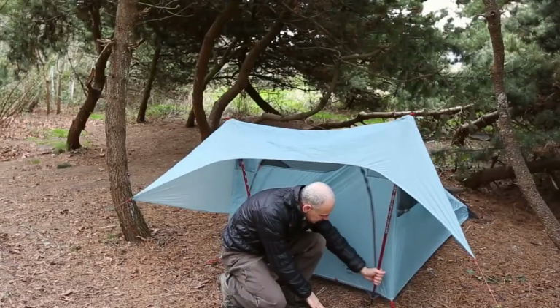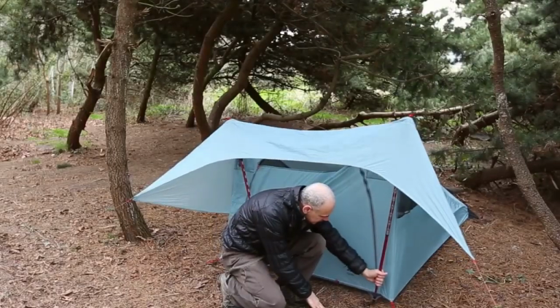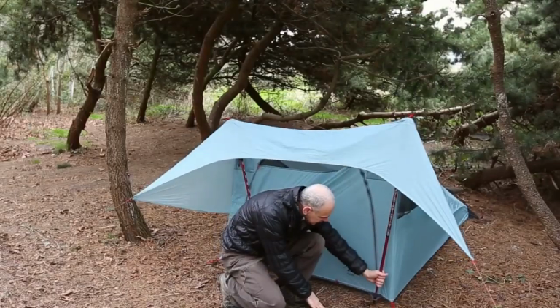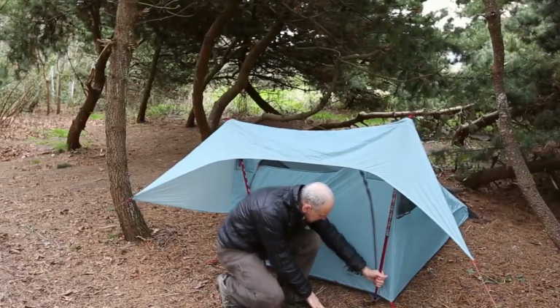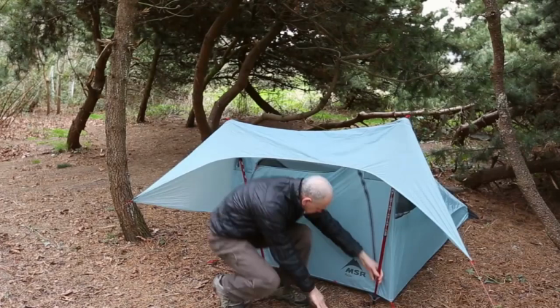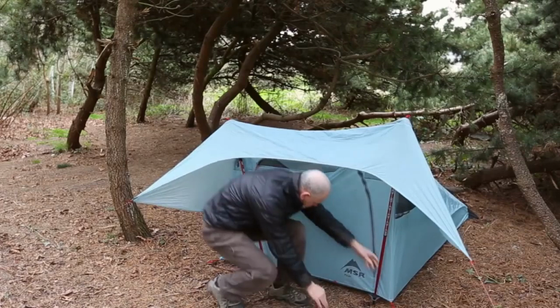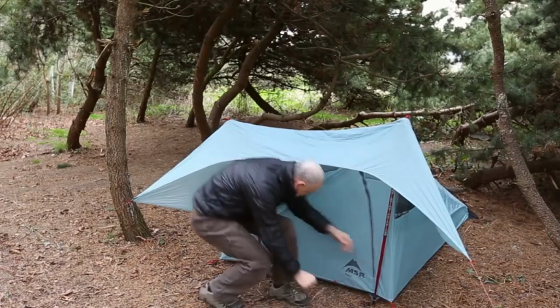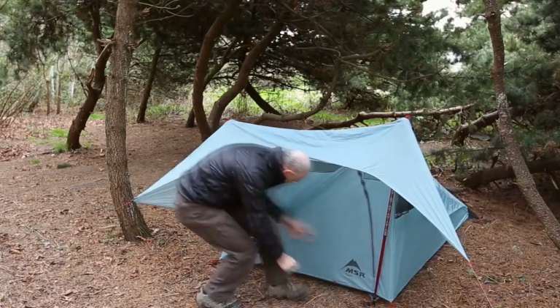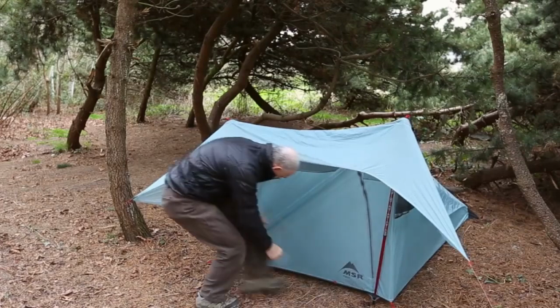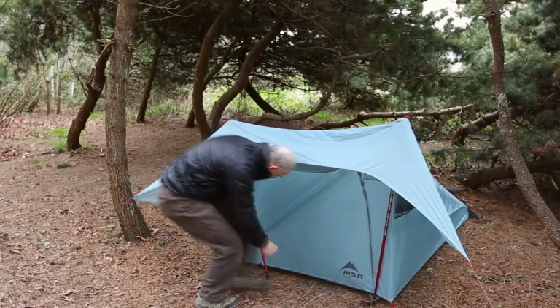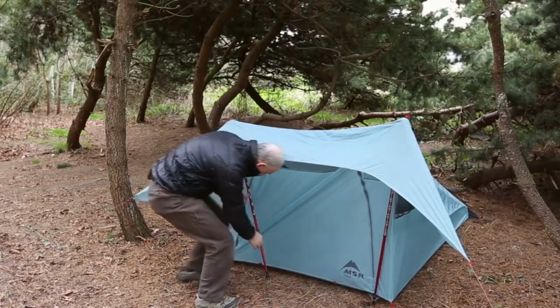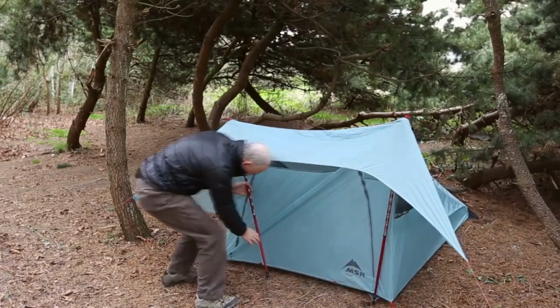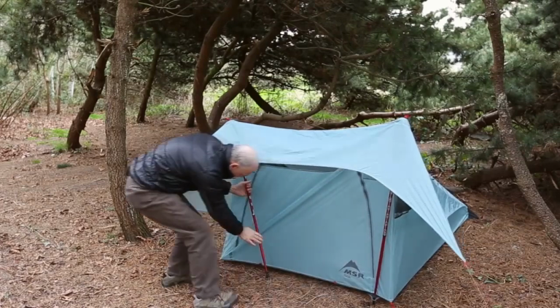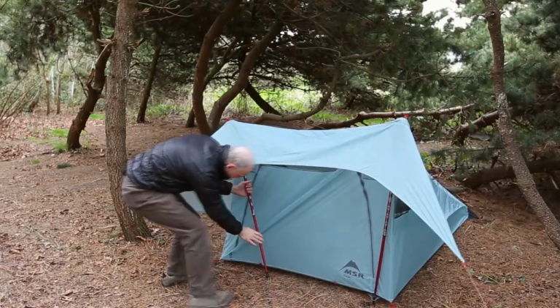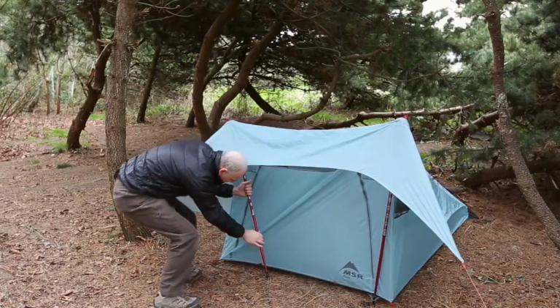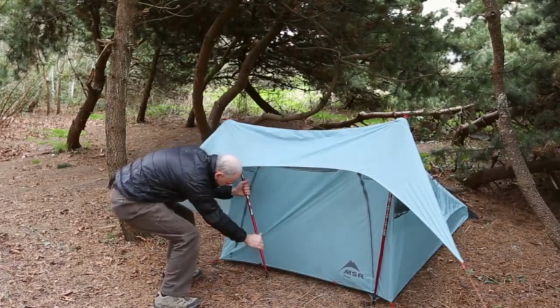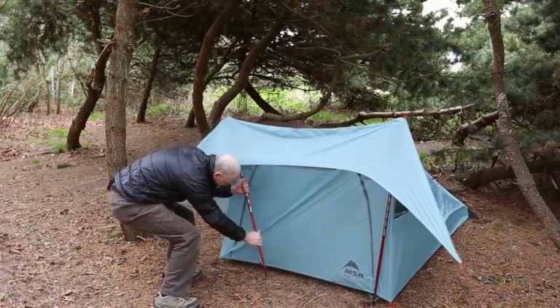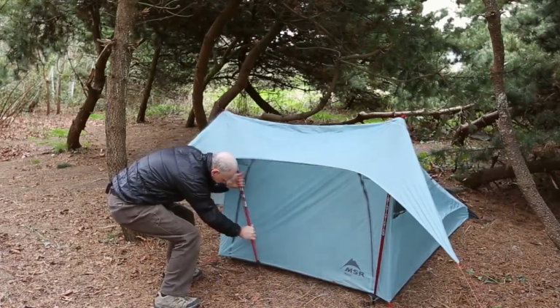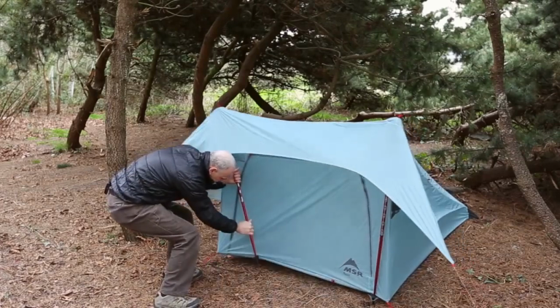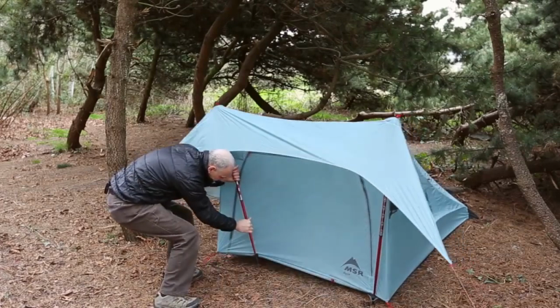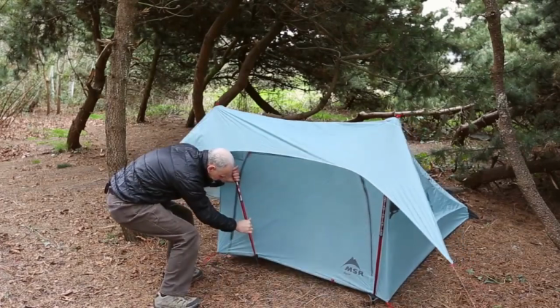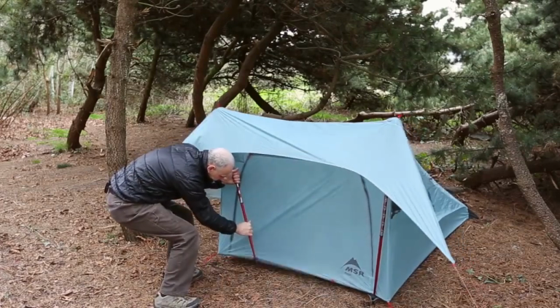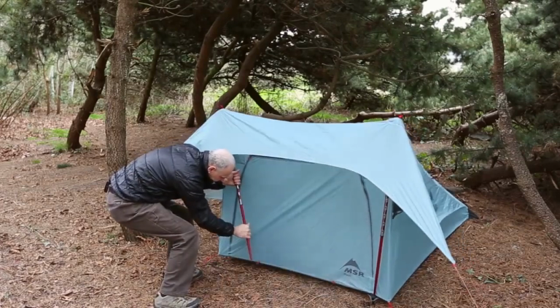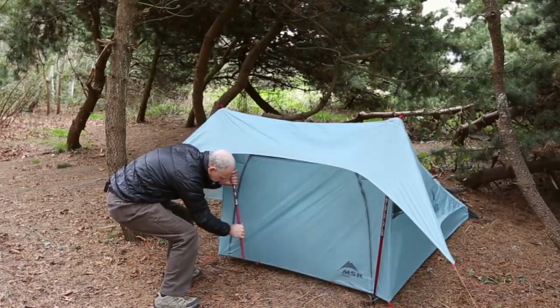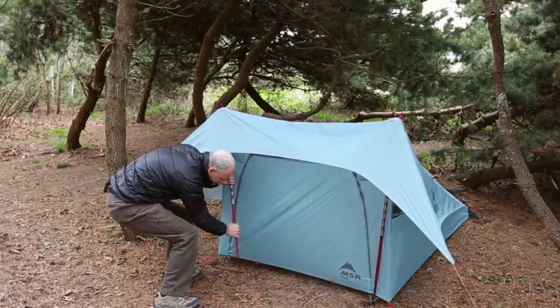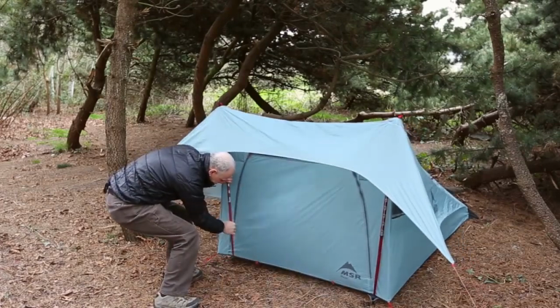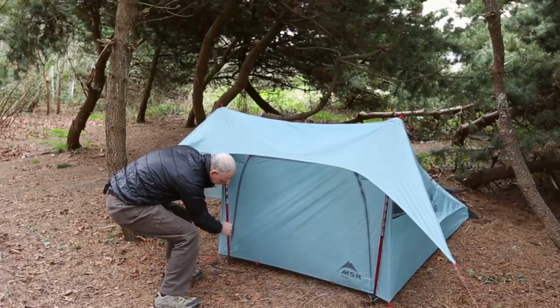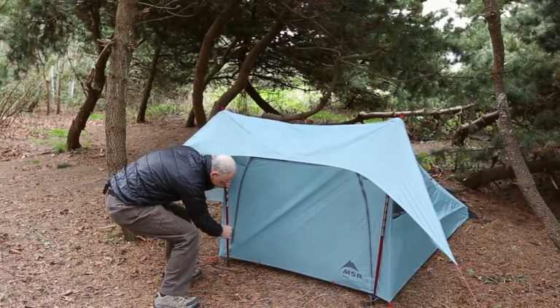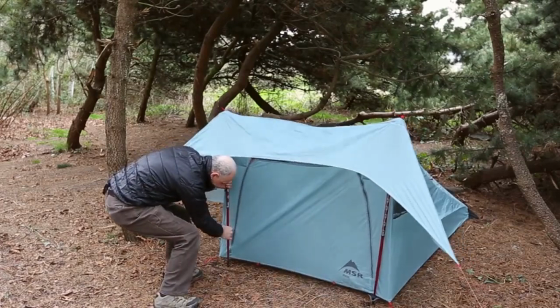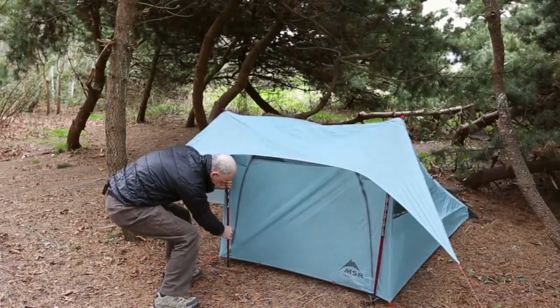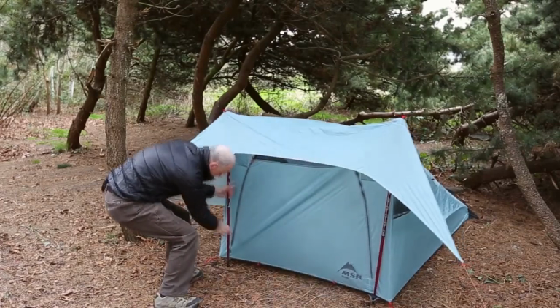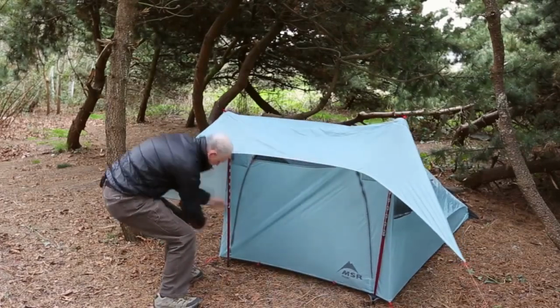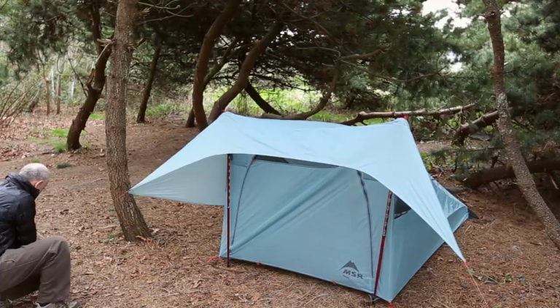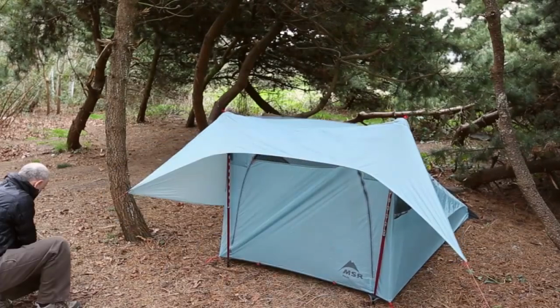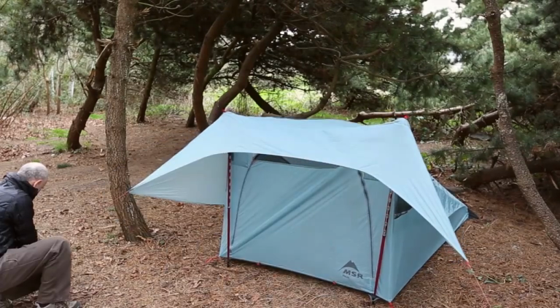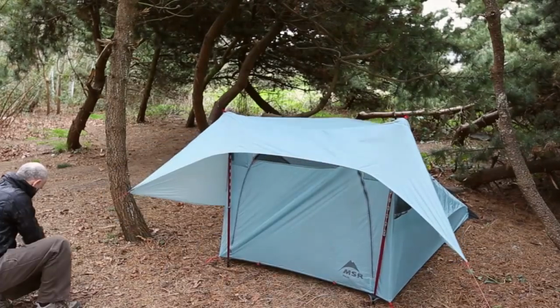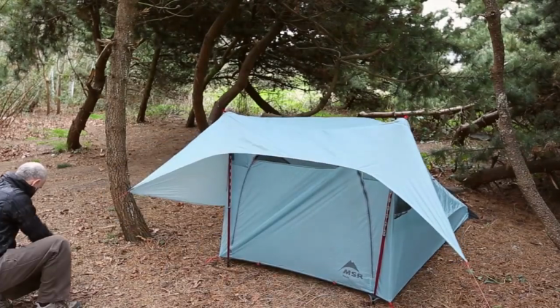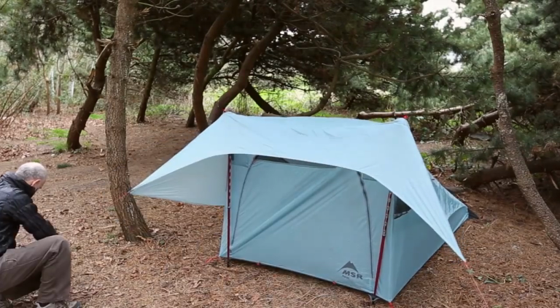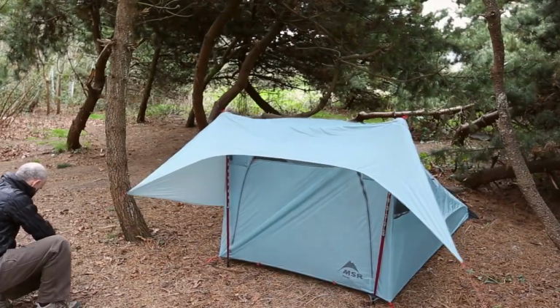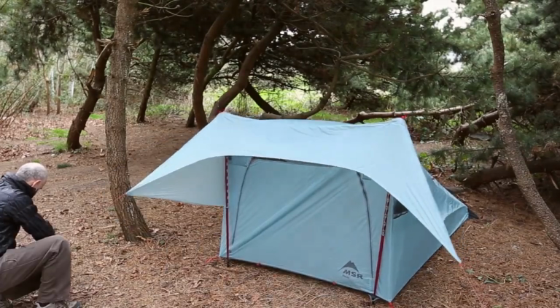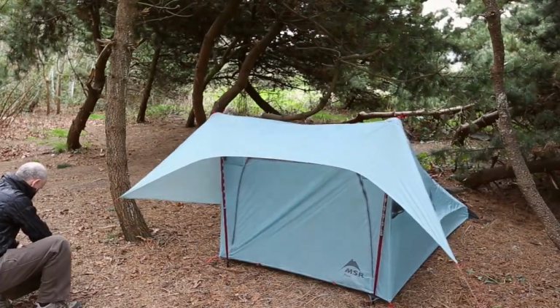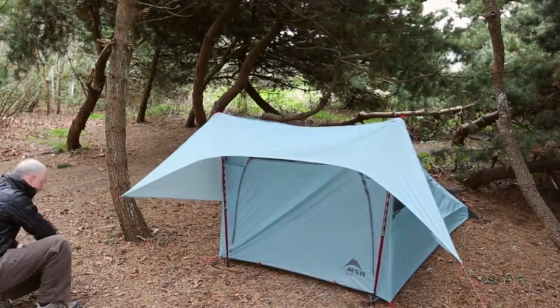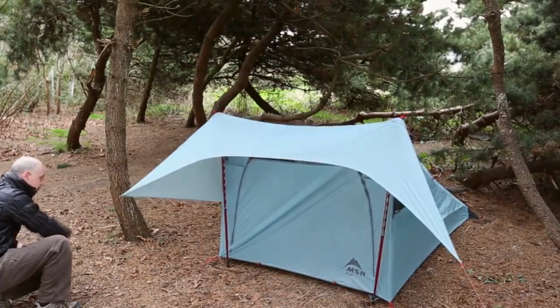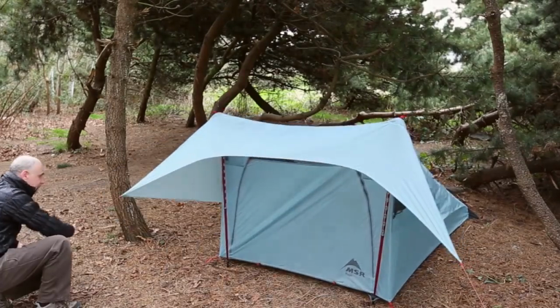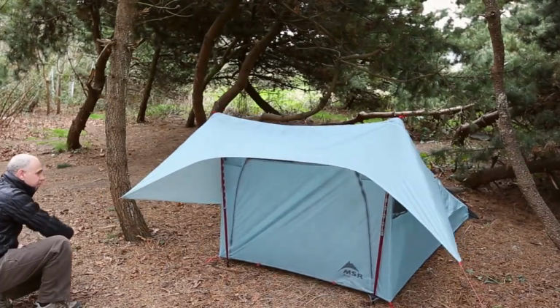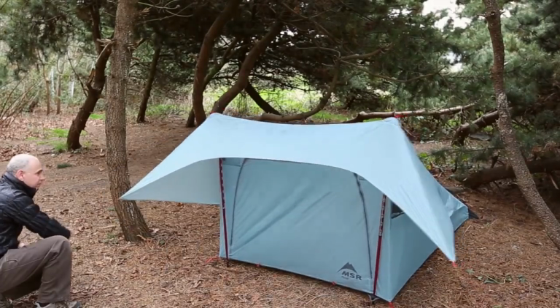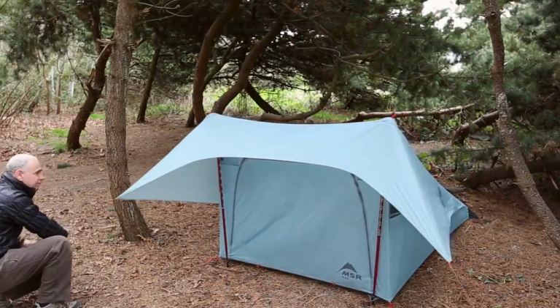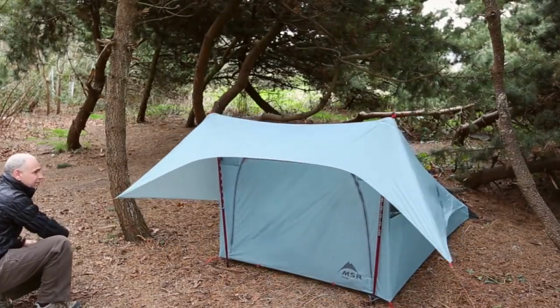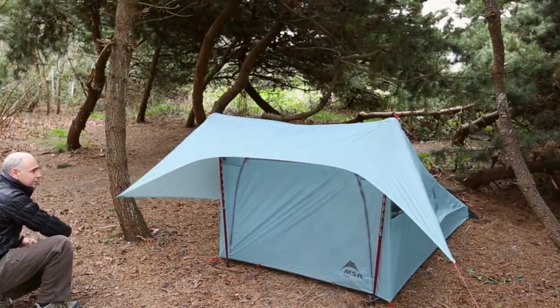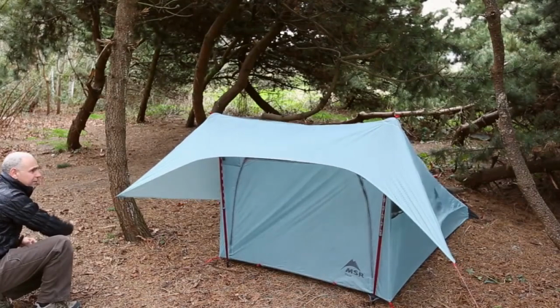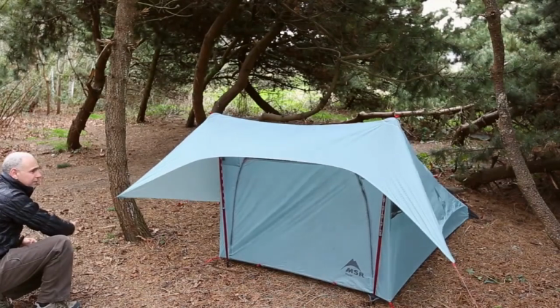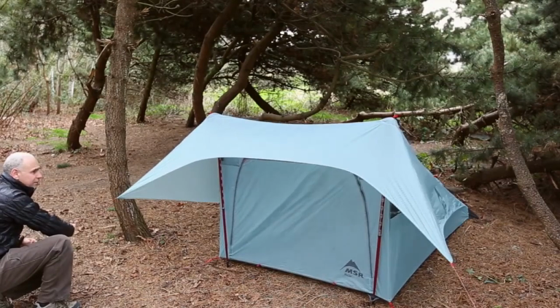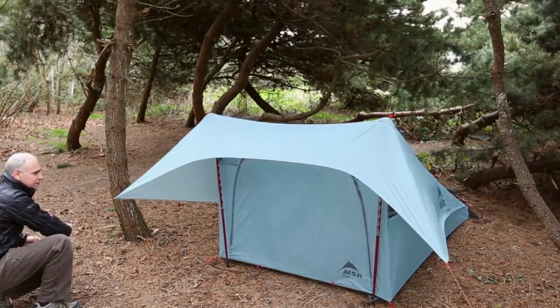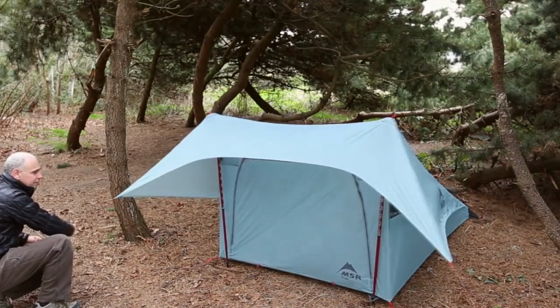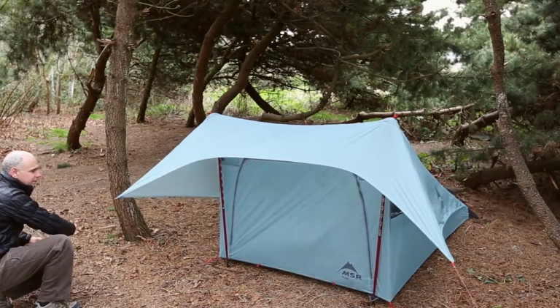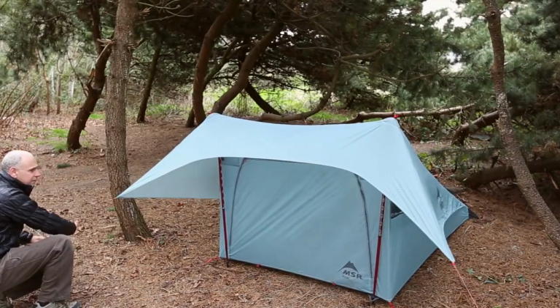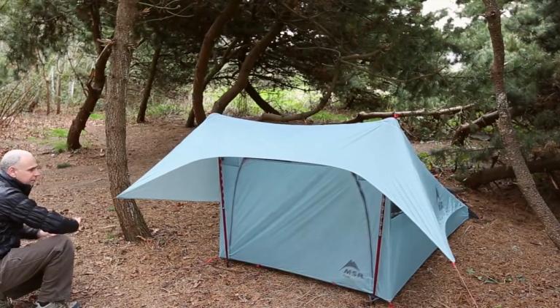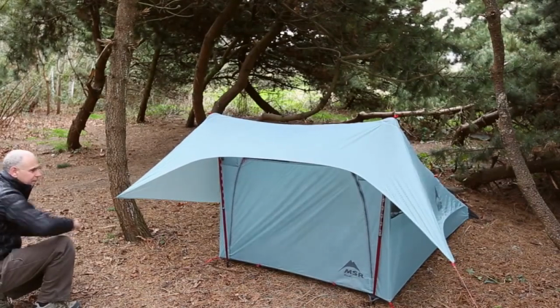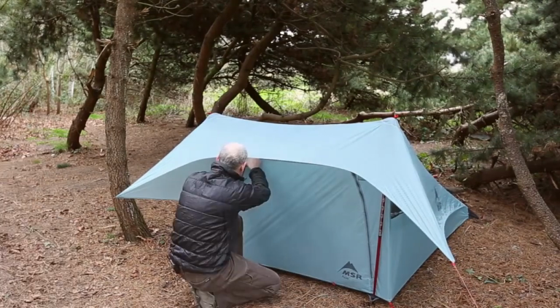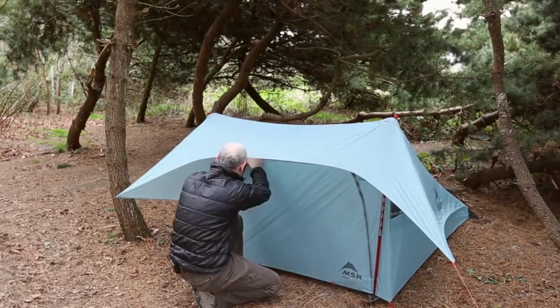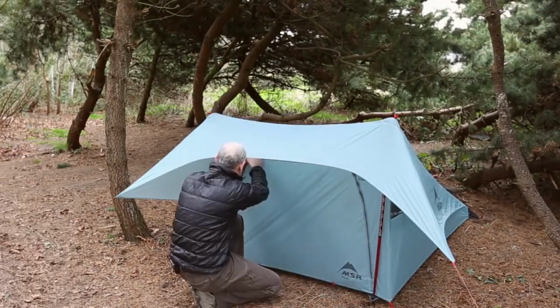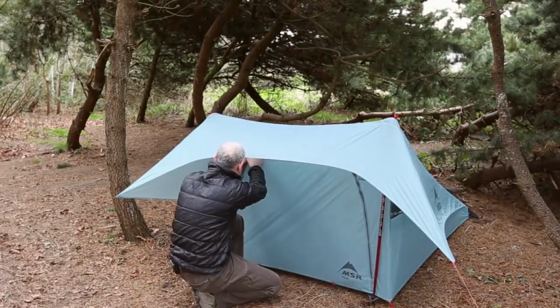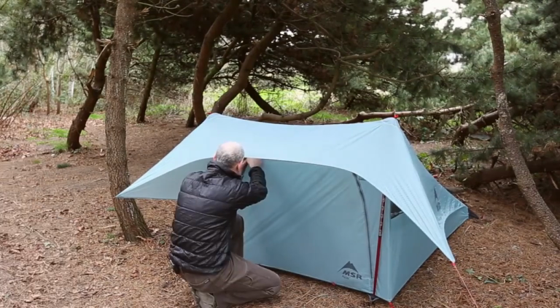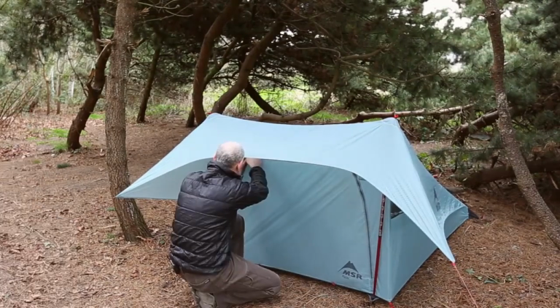Now that you have all of your stakes and your poles in place, you want to go around and fine tune the tent and get the optimal tension on the fabric.